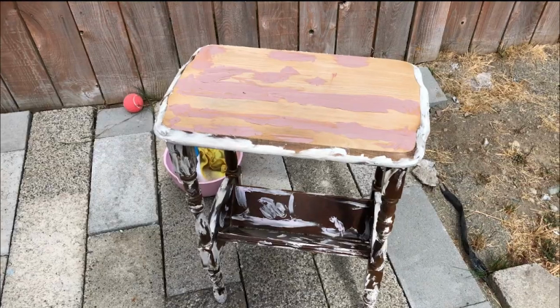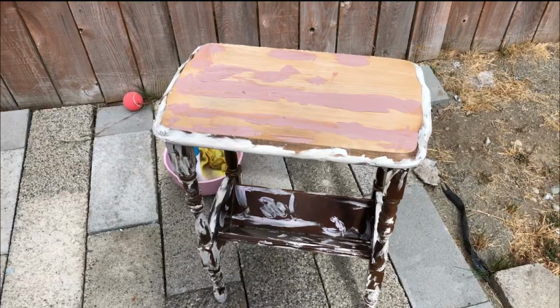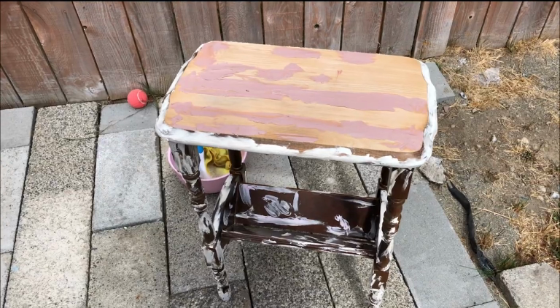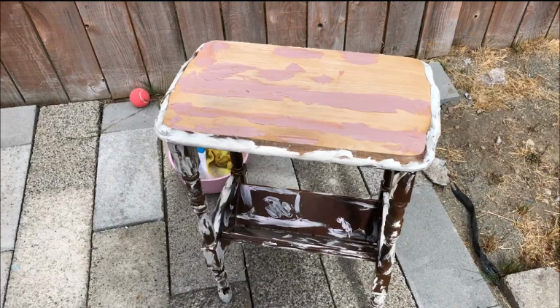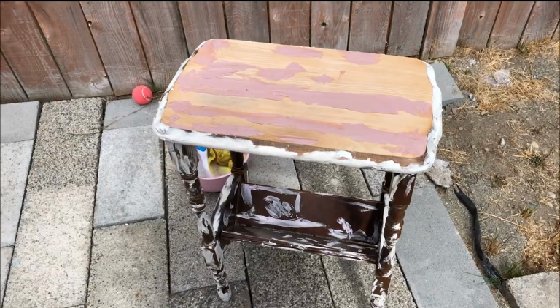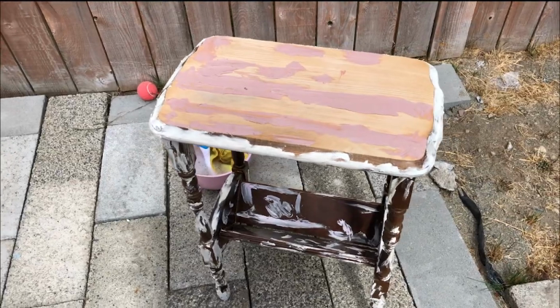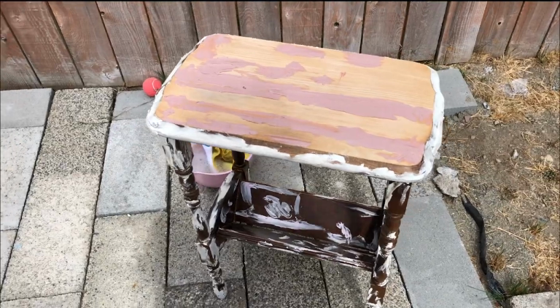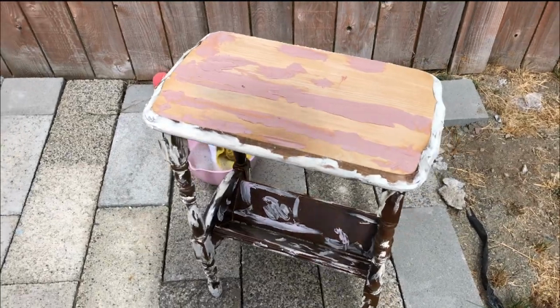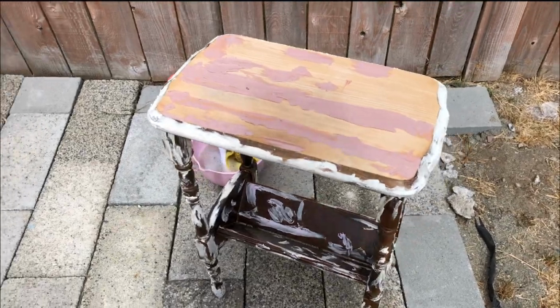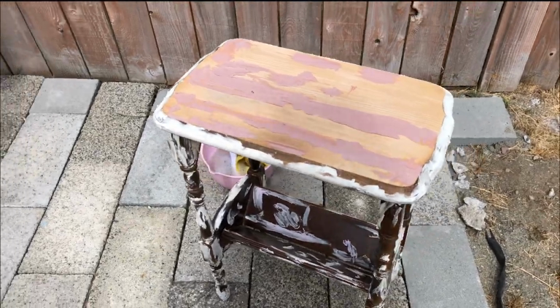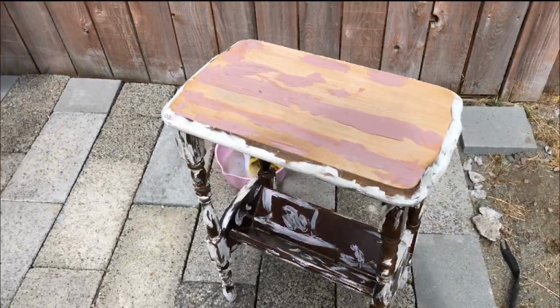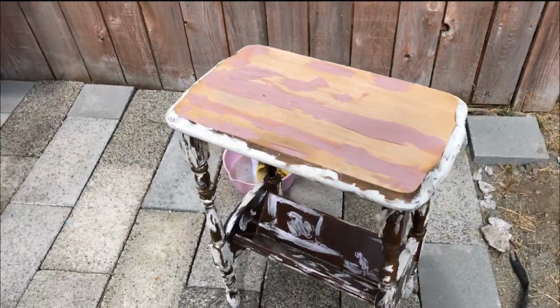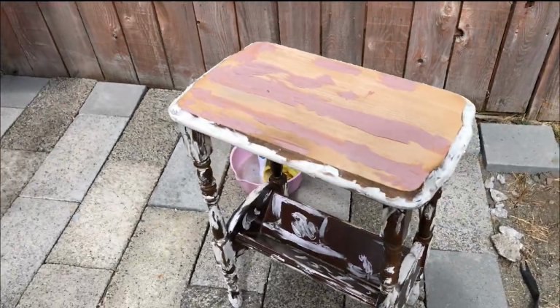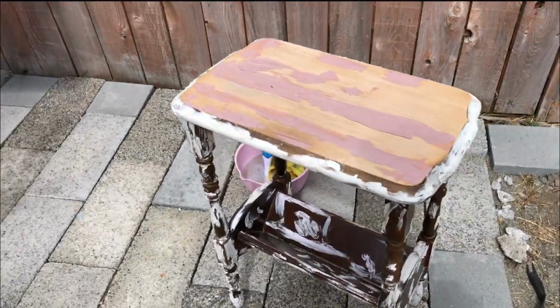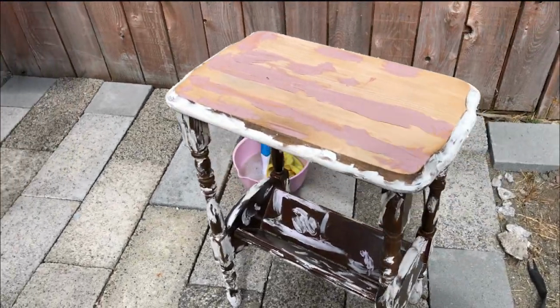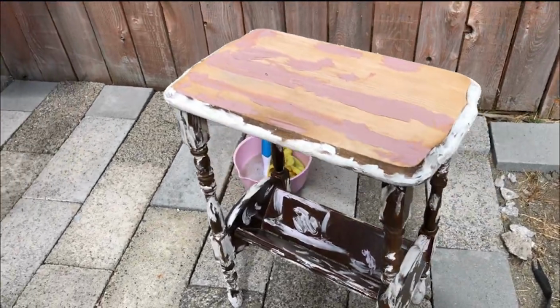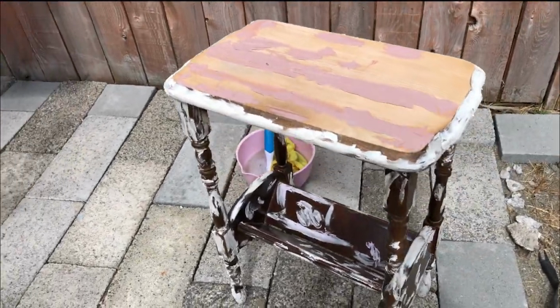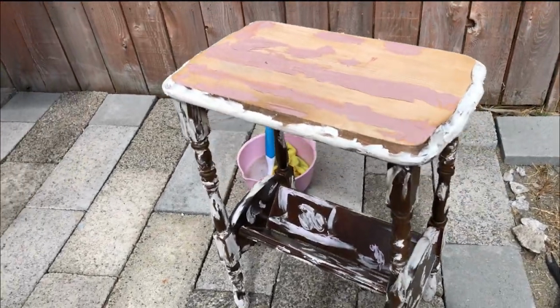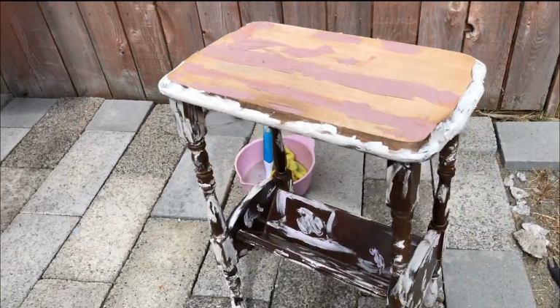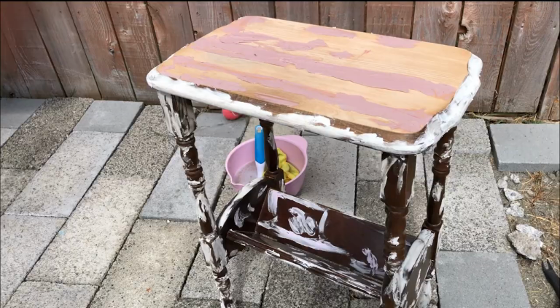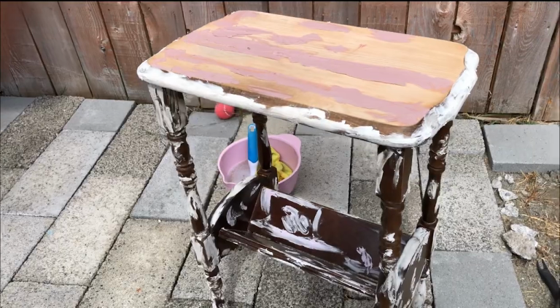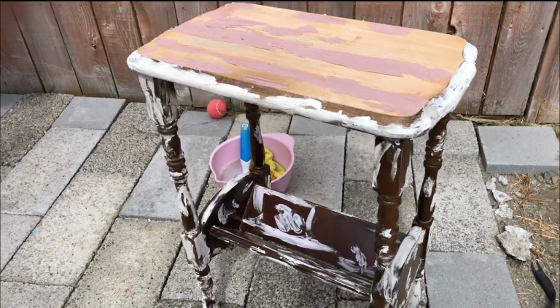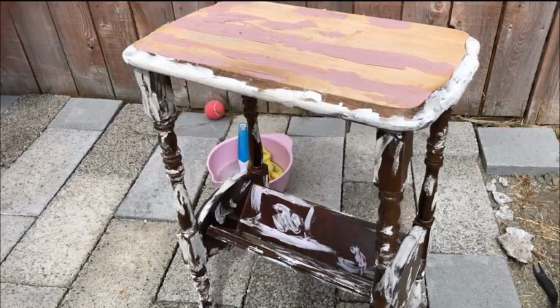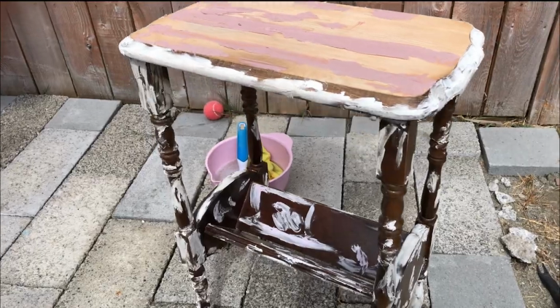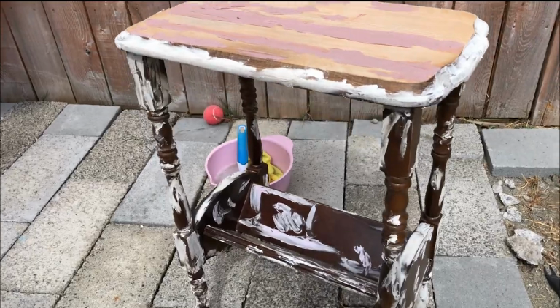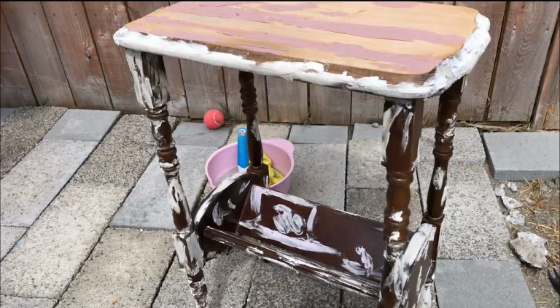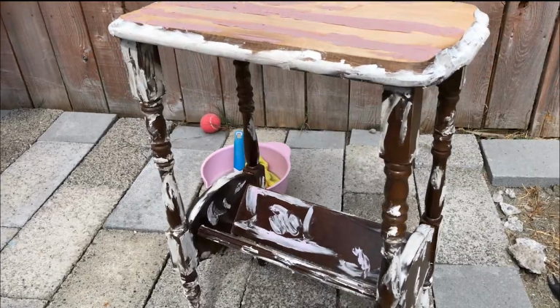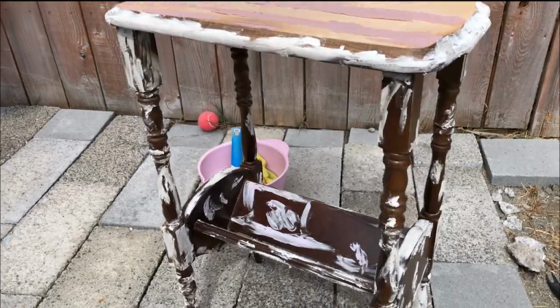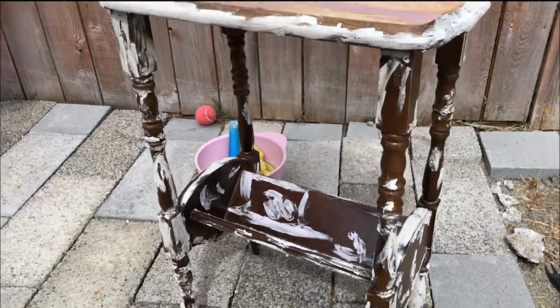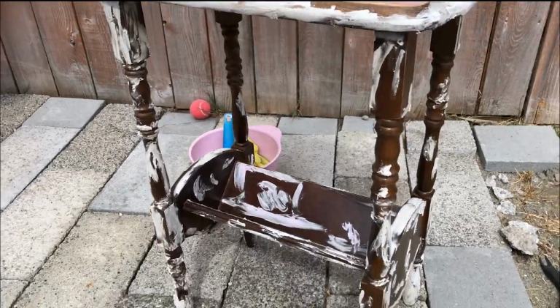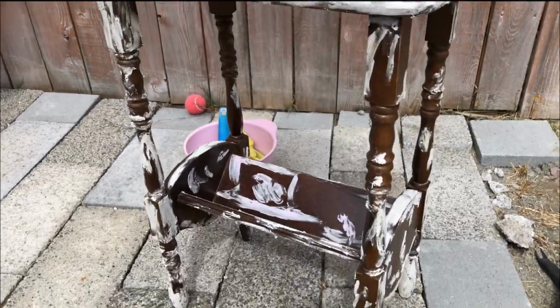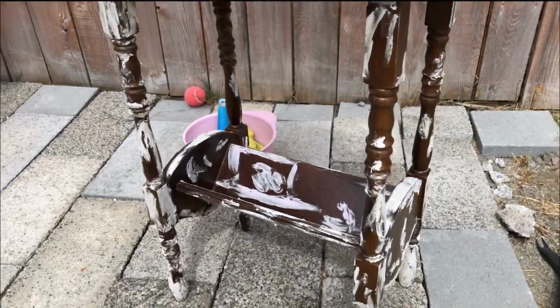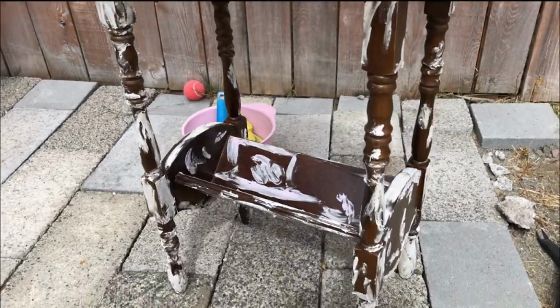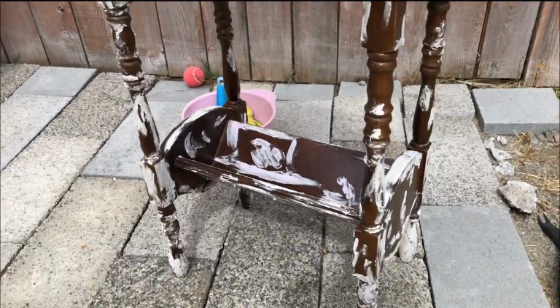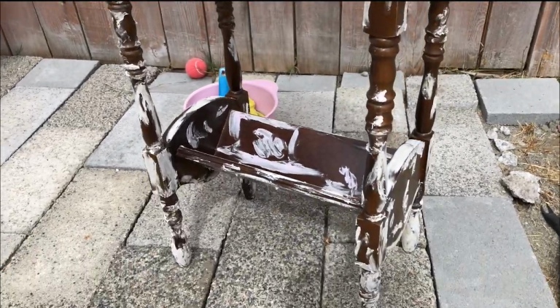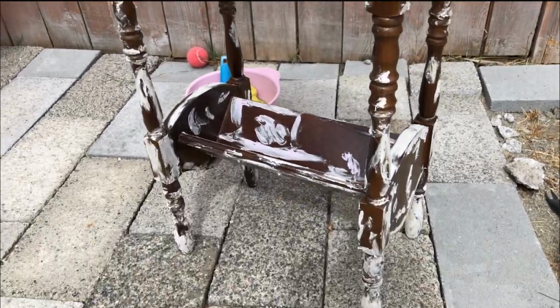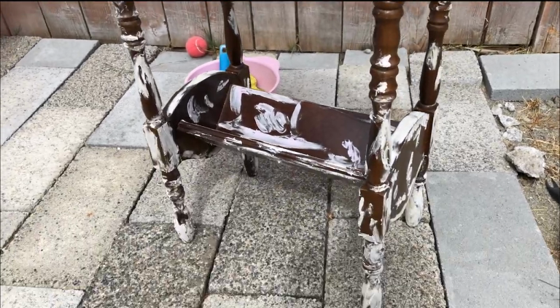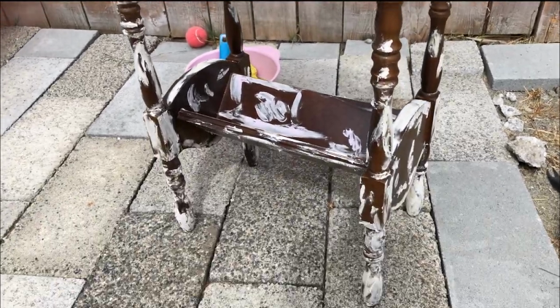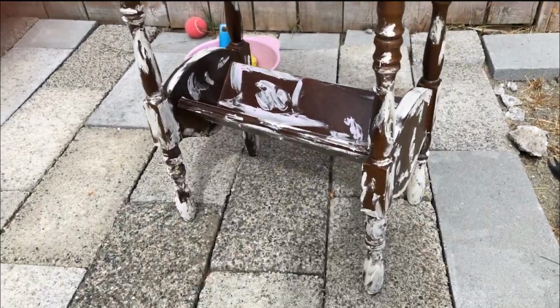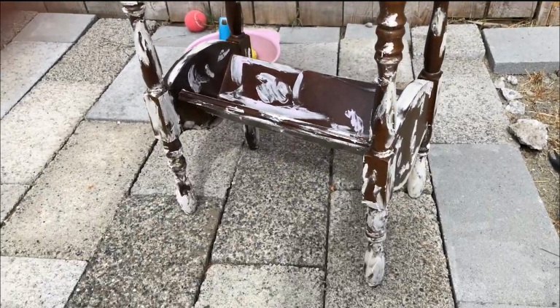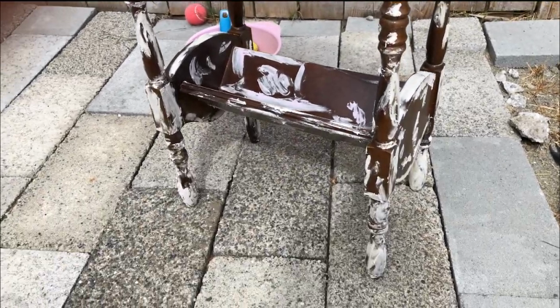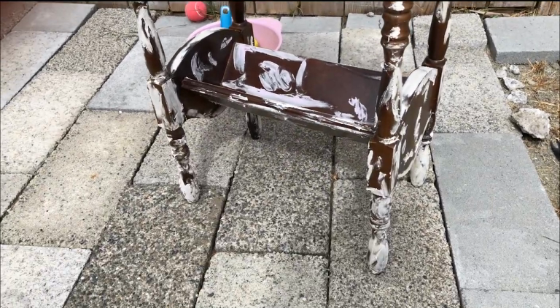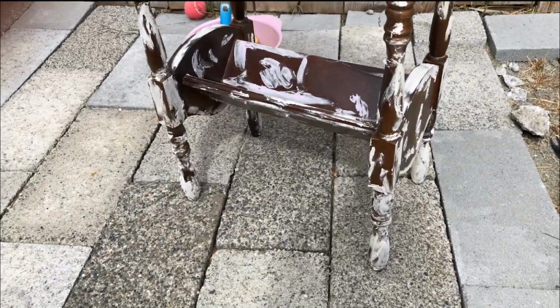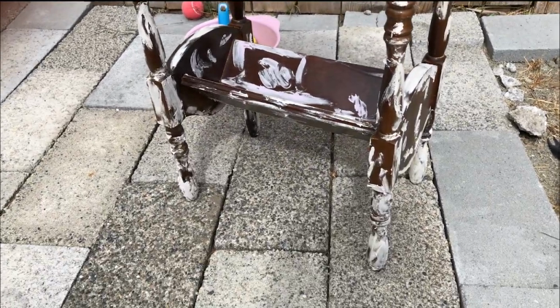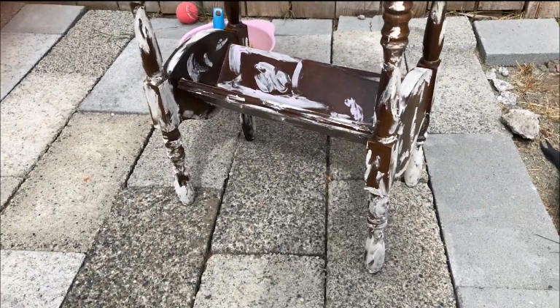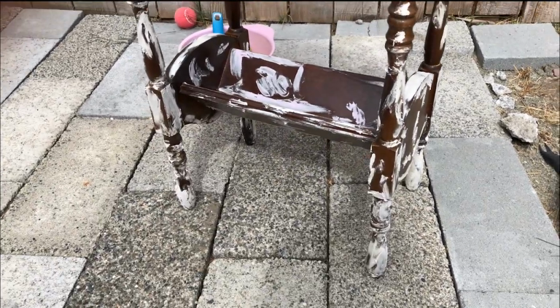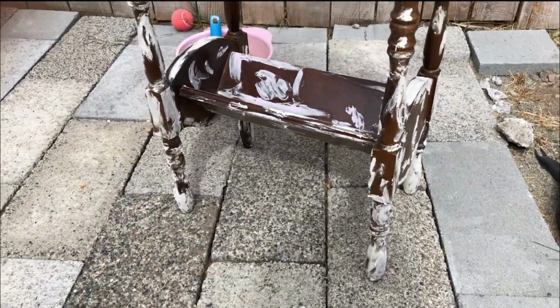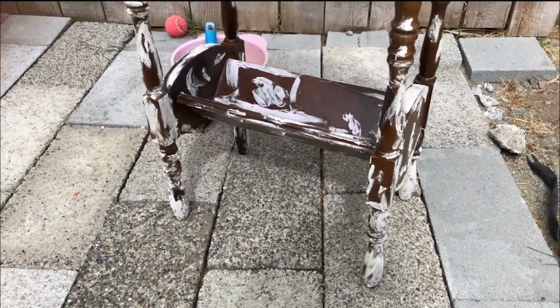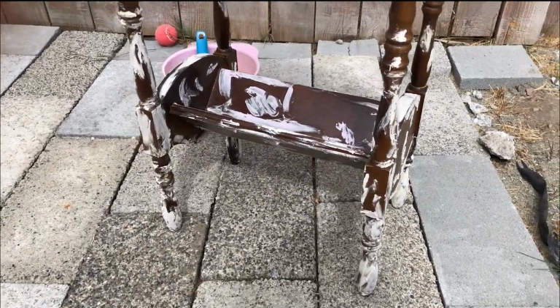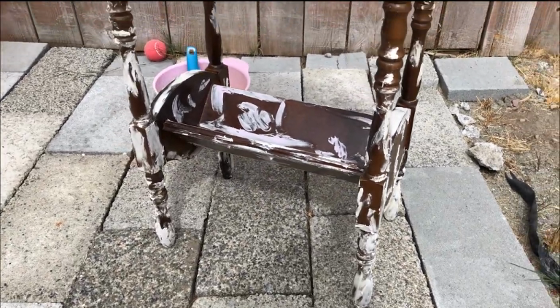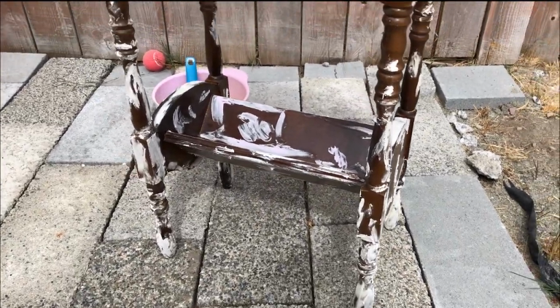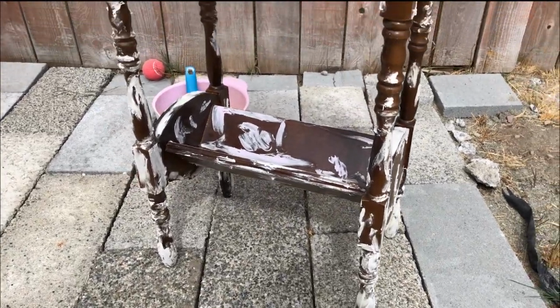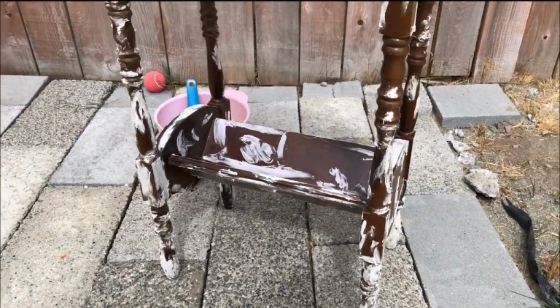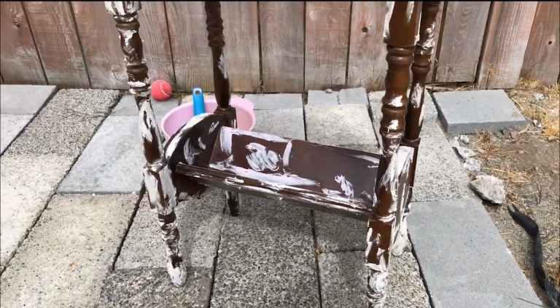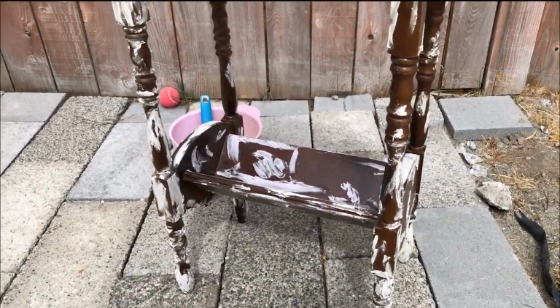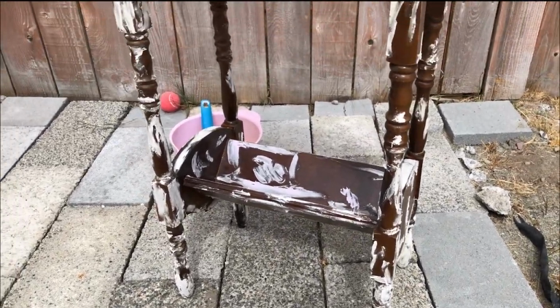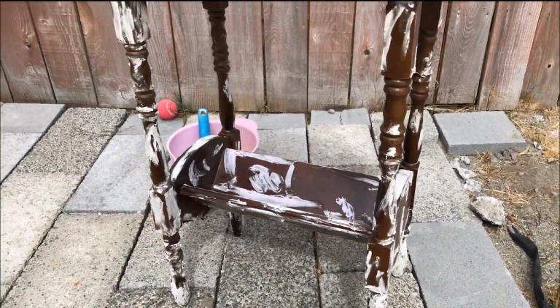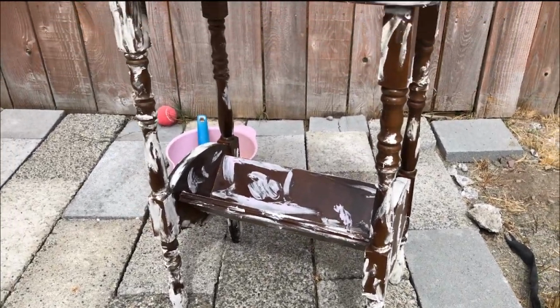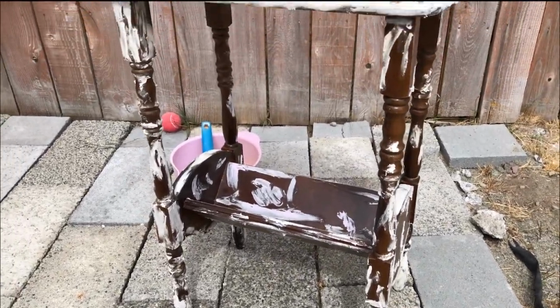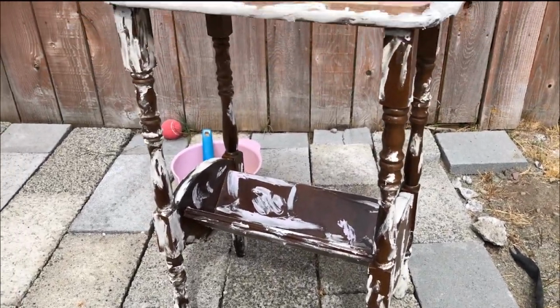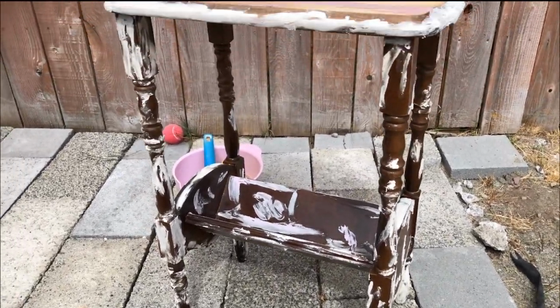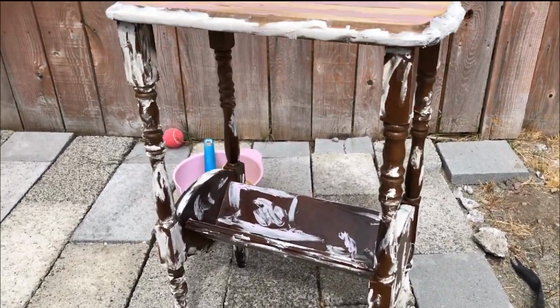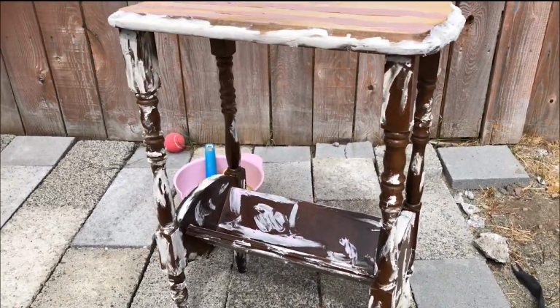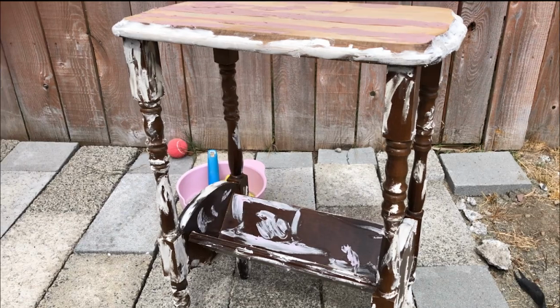I then used some regular wood filler on the base and the legs. And once all of that was dry, I sanded the Bondo and the wood filler smooth.